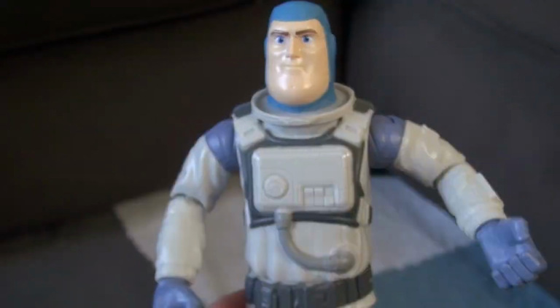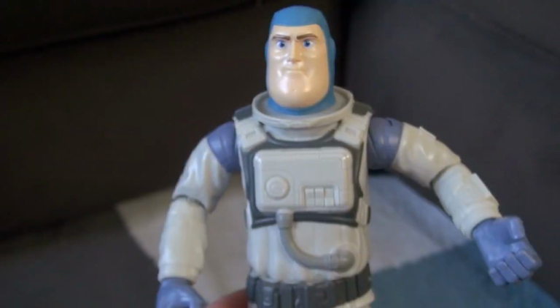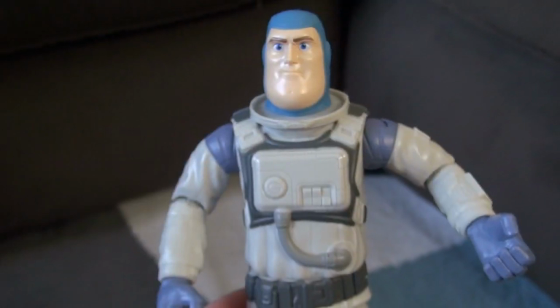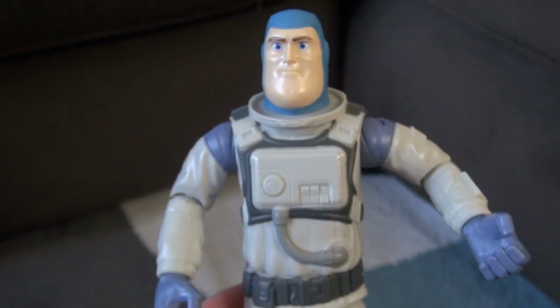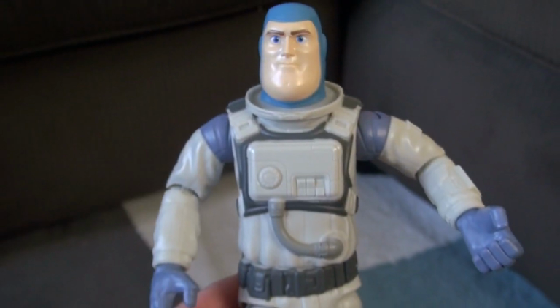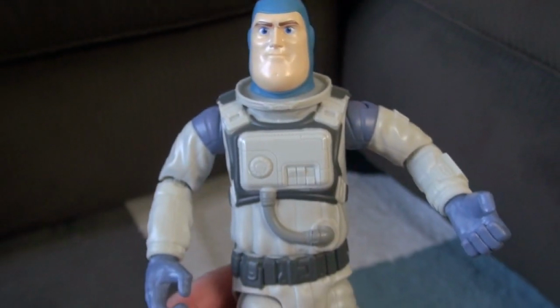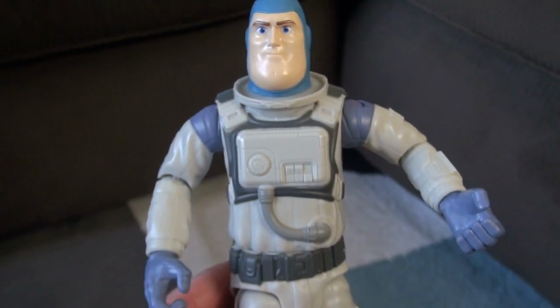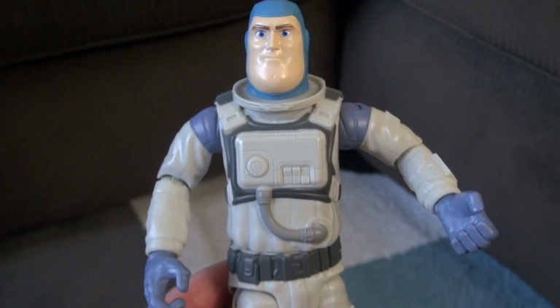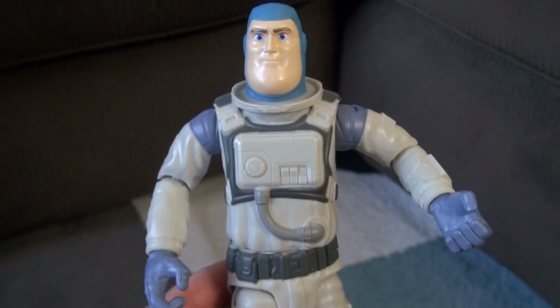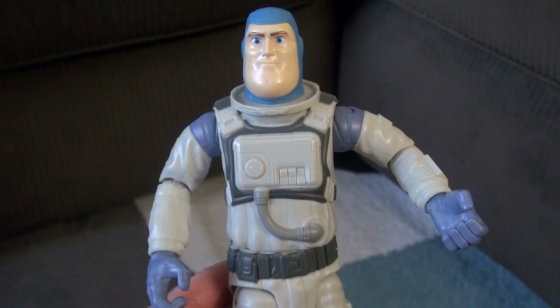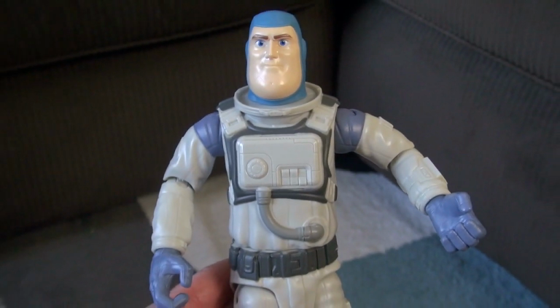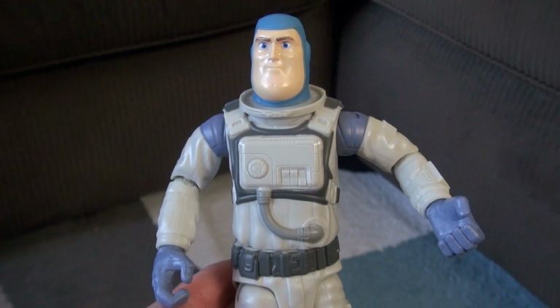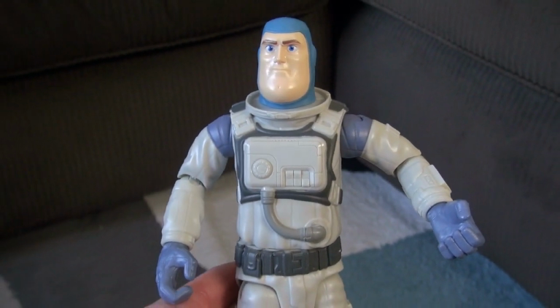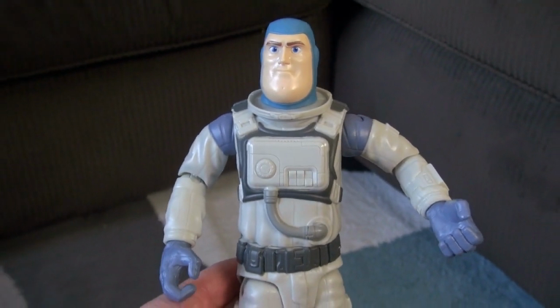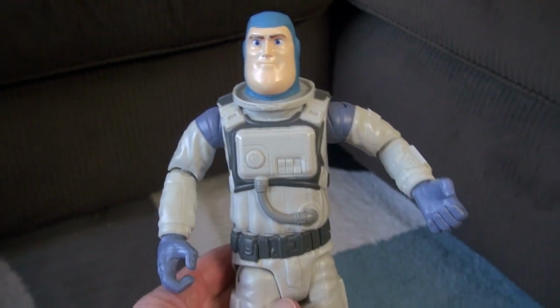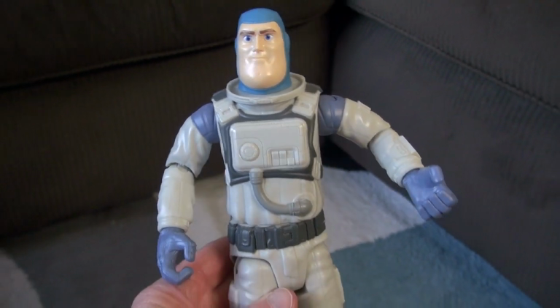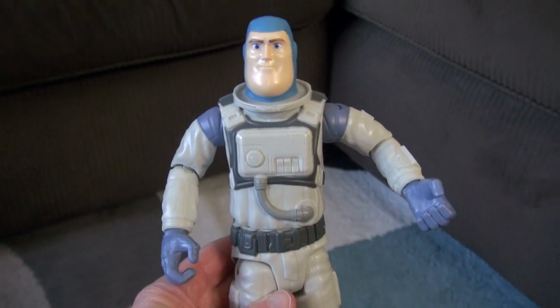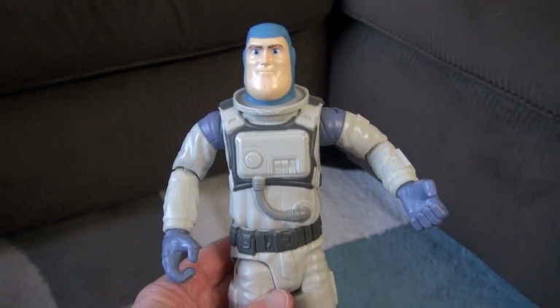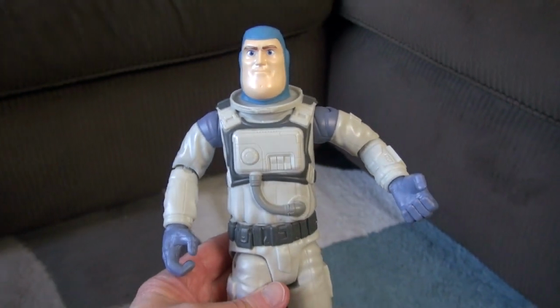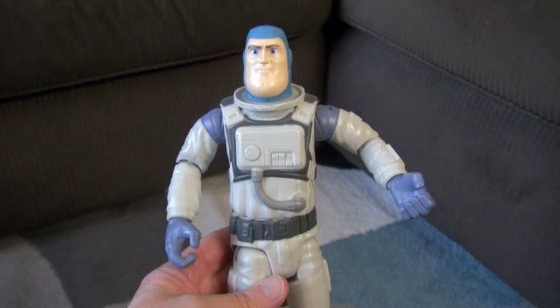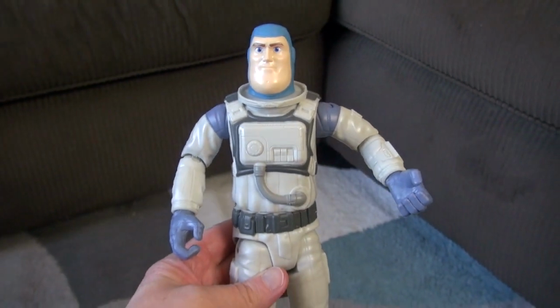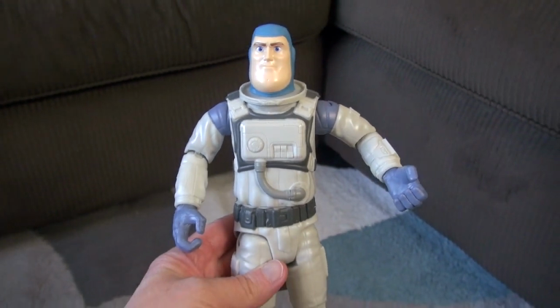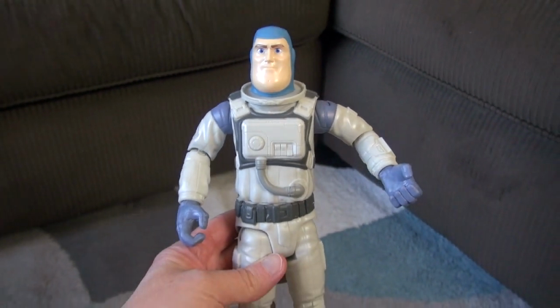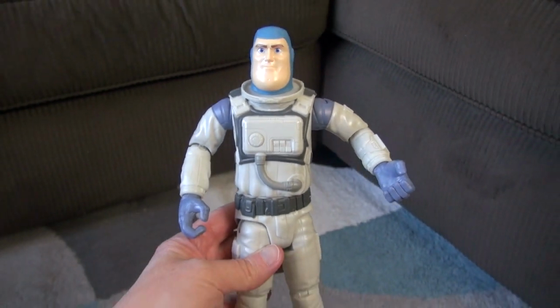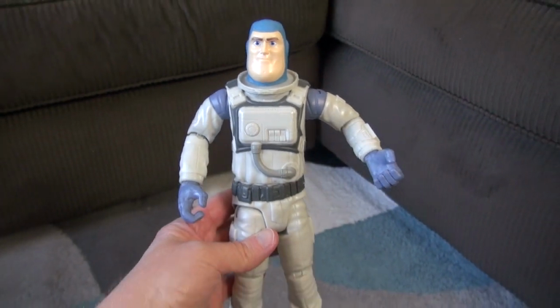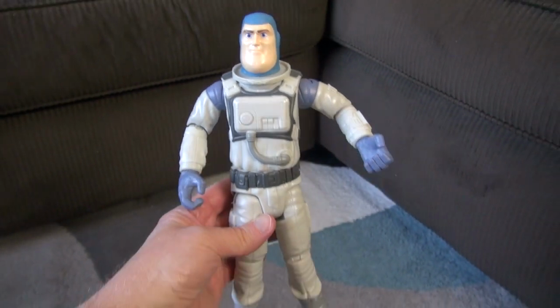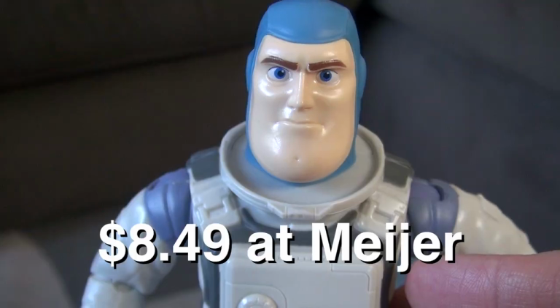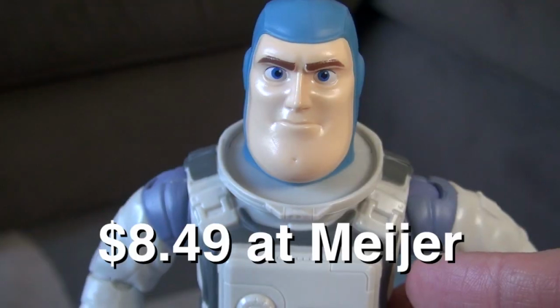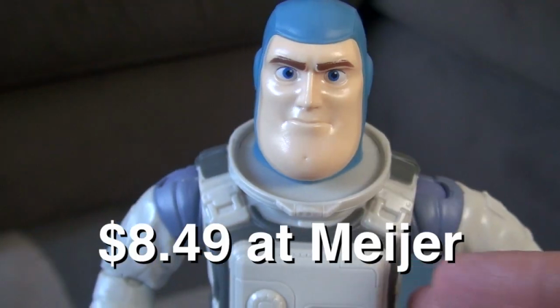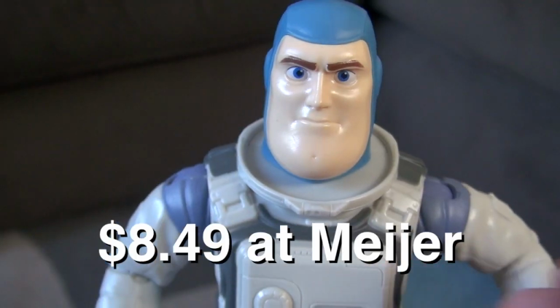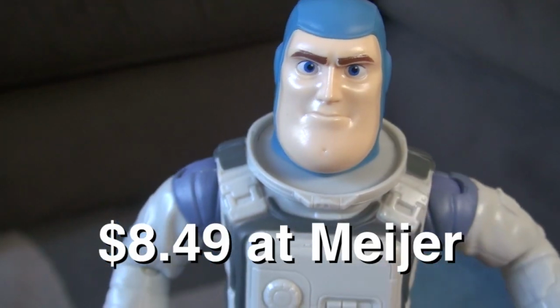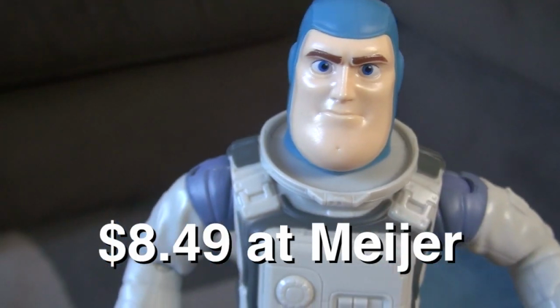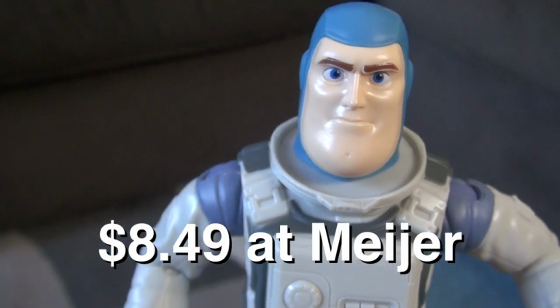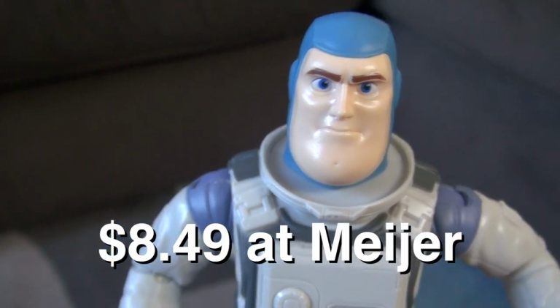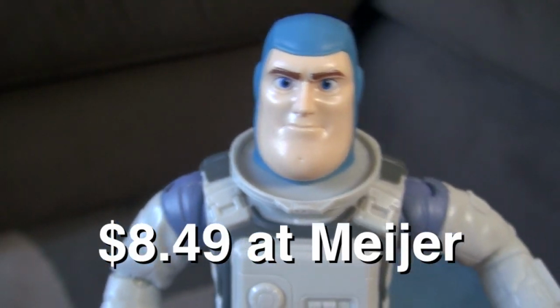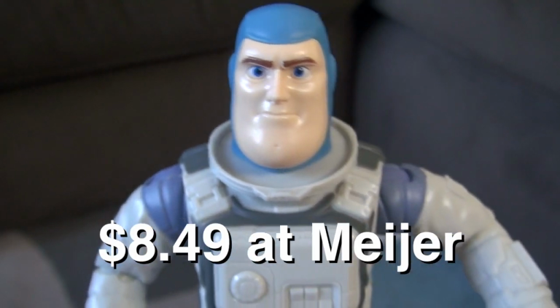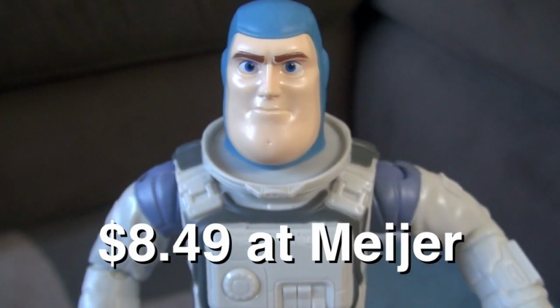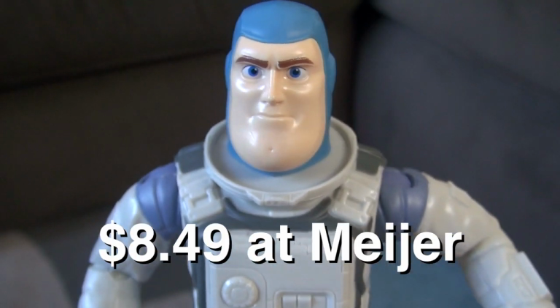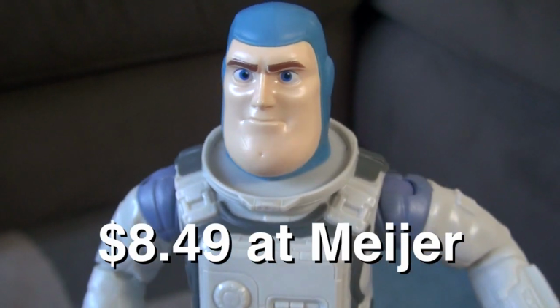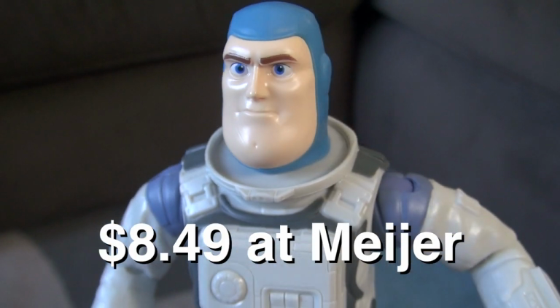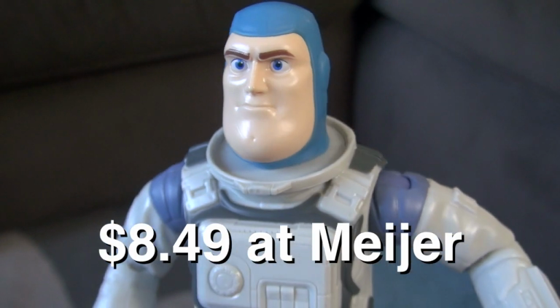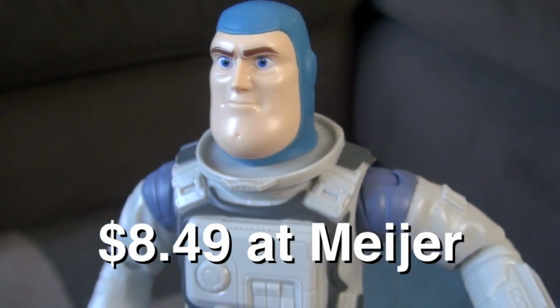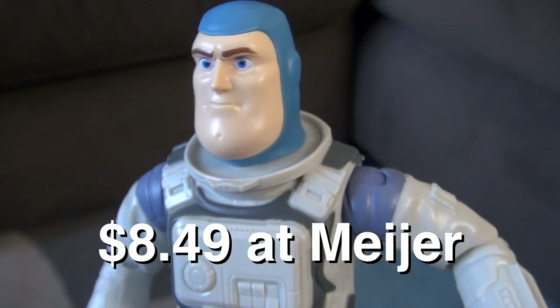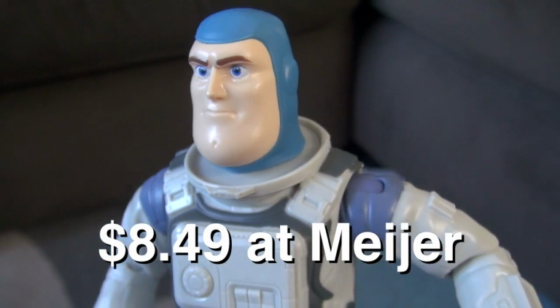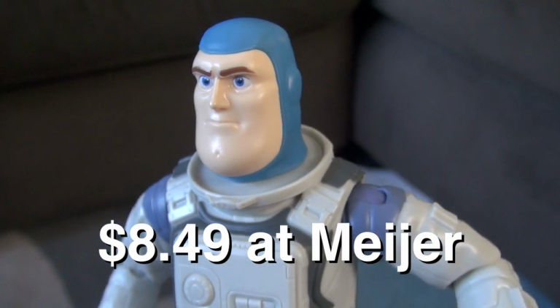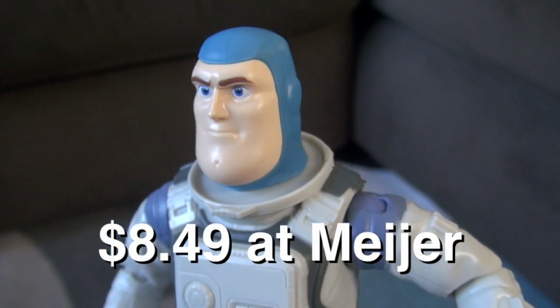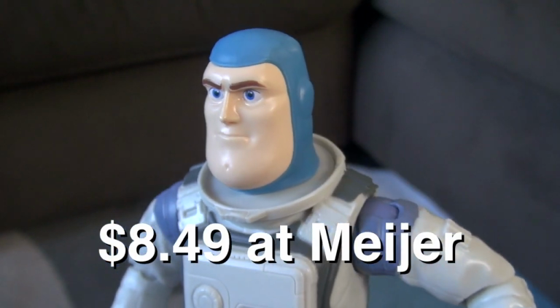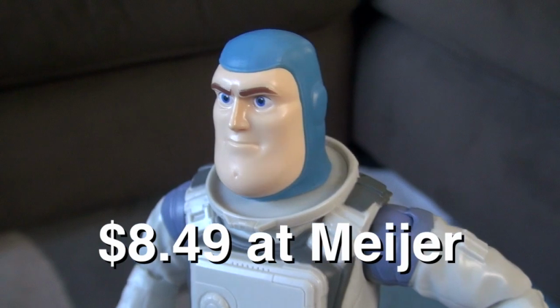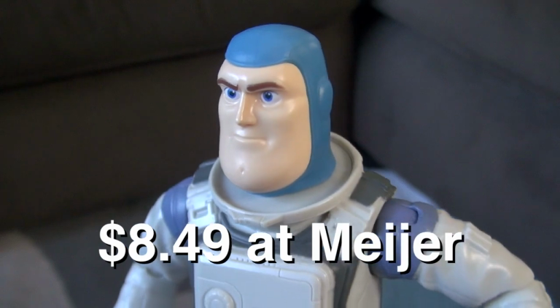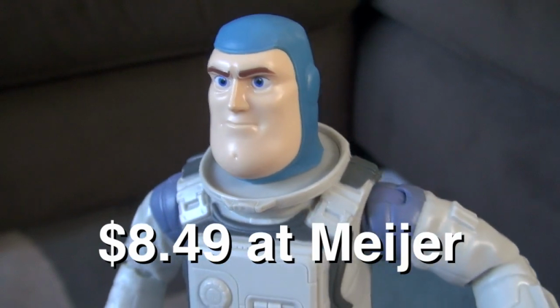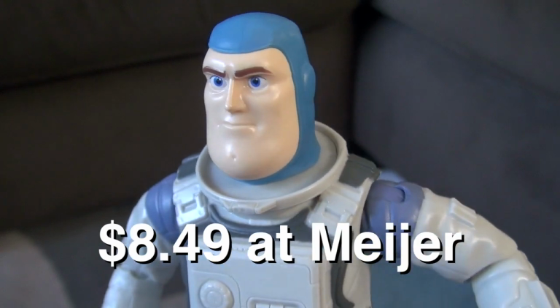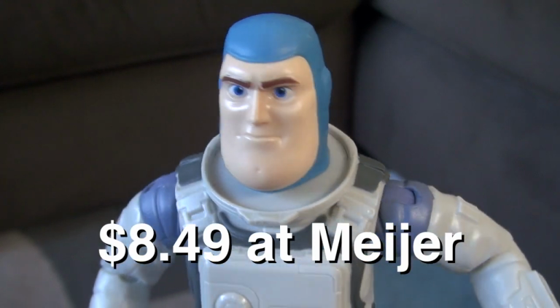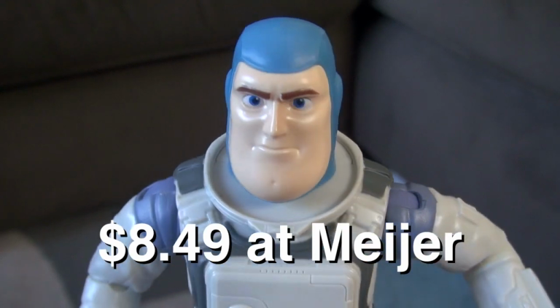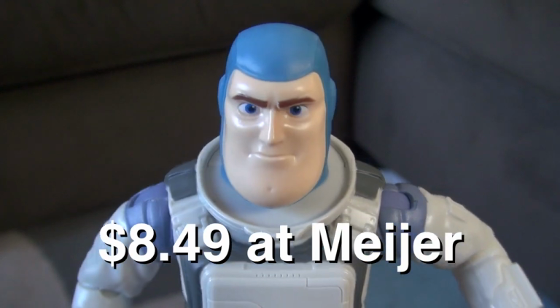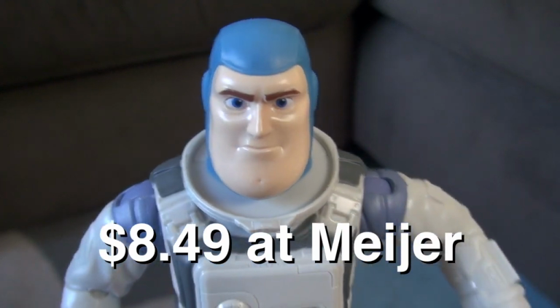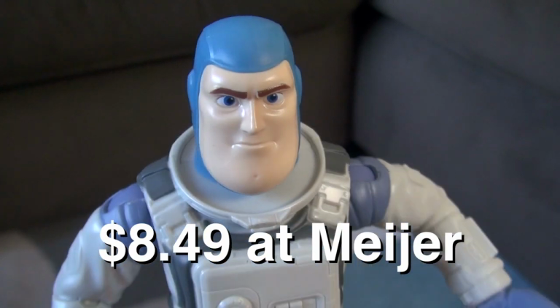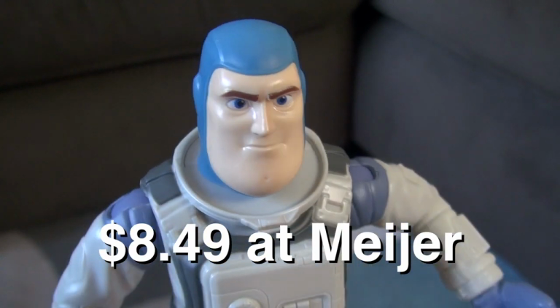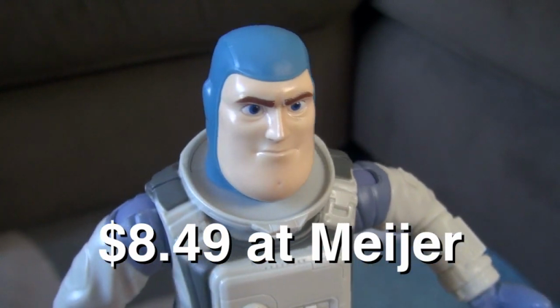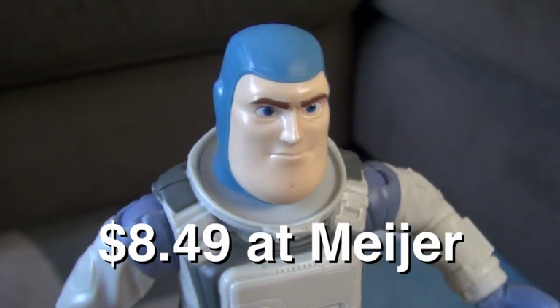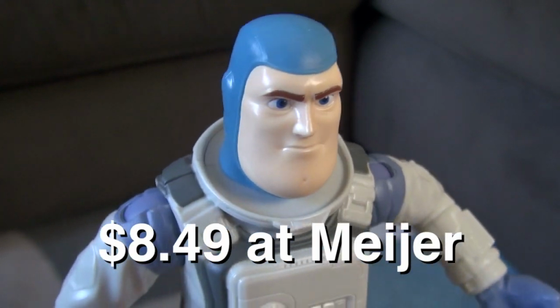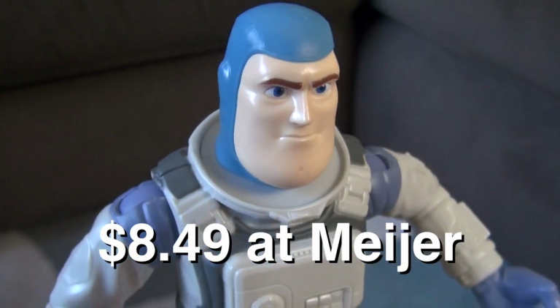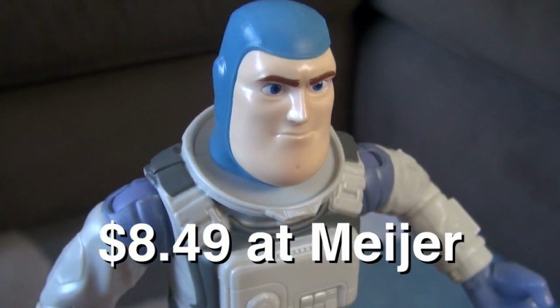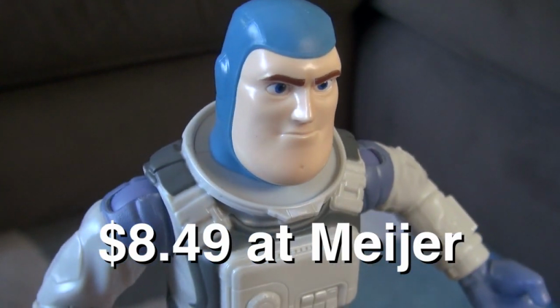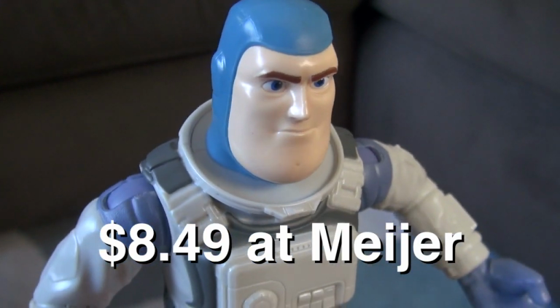This Buzz Lightyear is 11 inches tall. Overall, I'm very impressed with this one at such a discount rate.